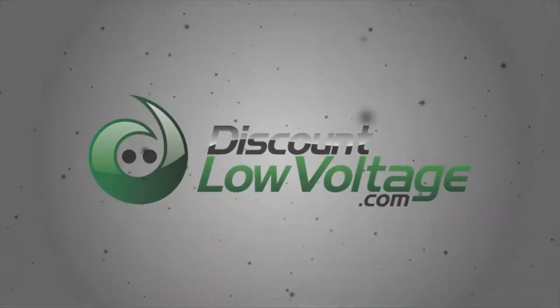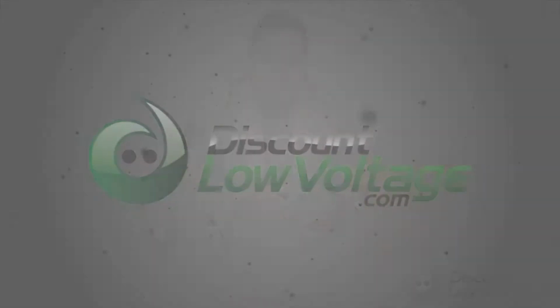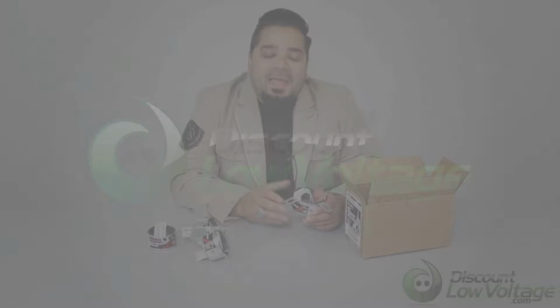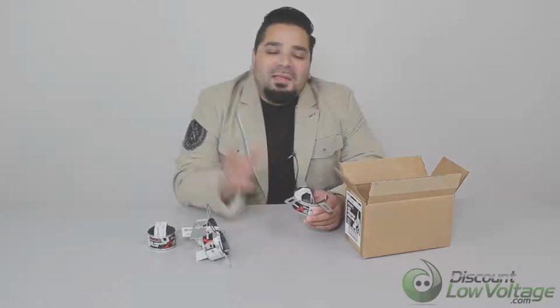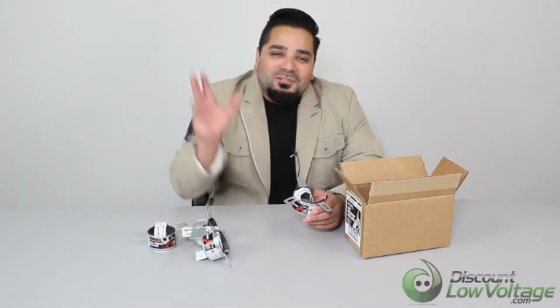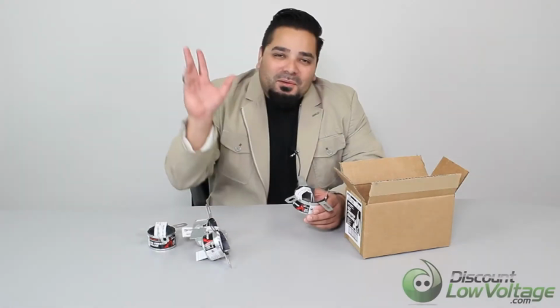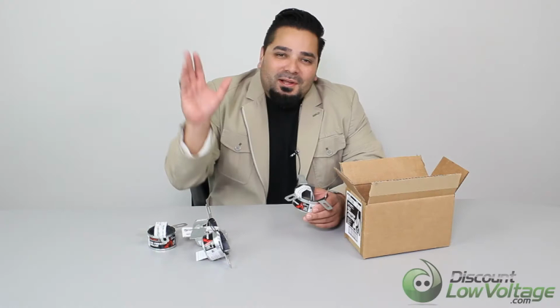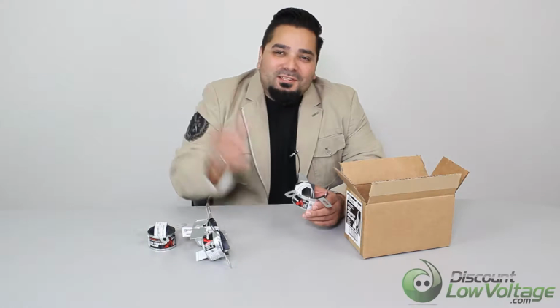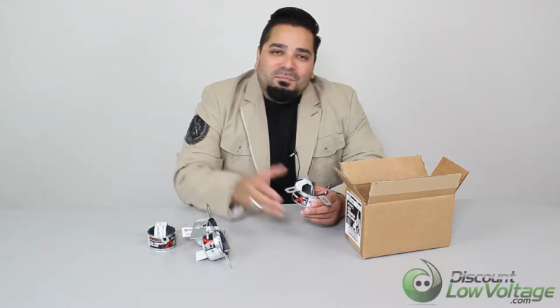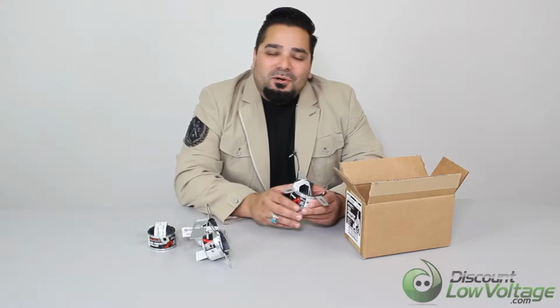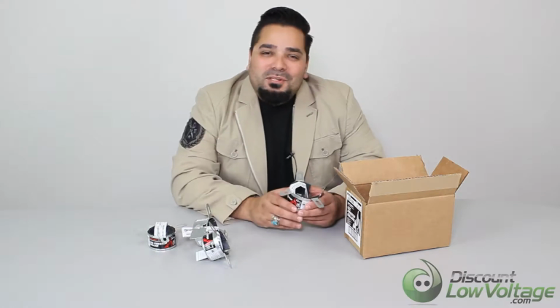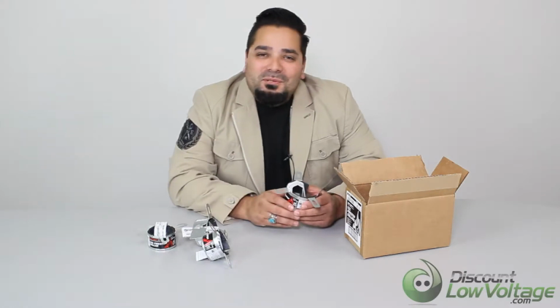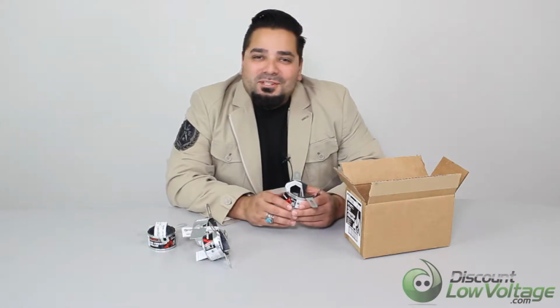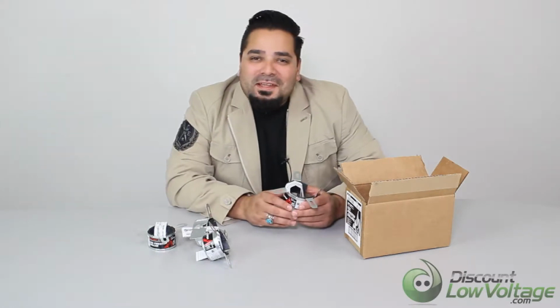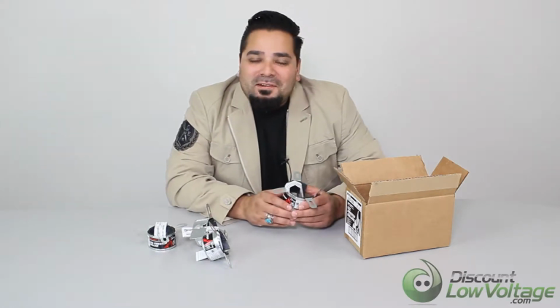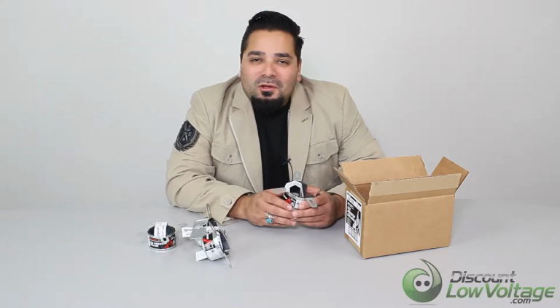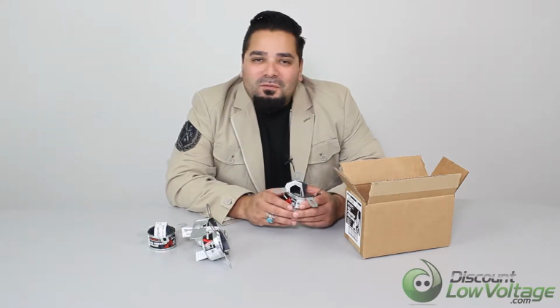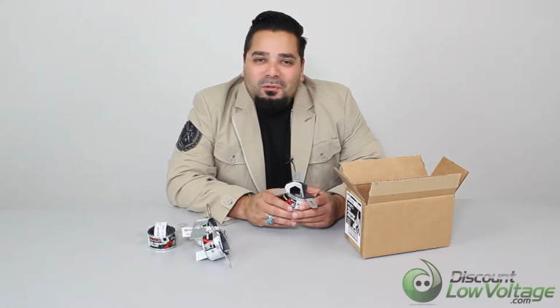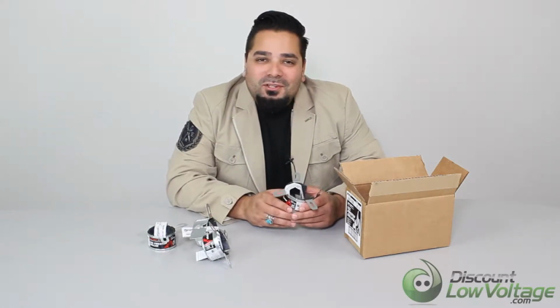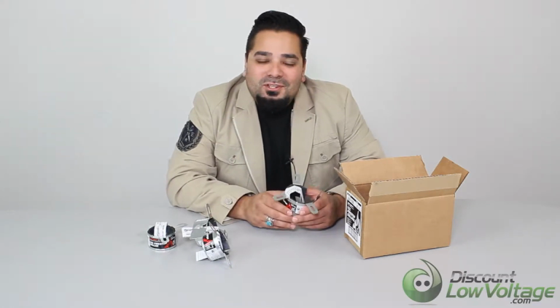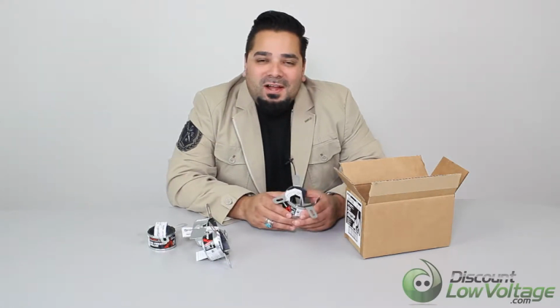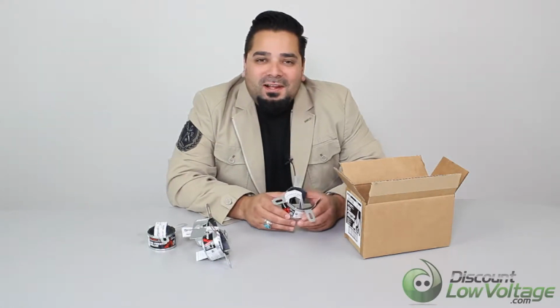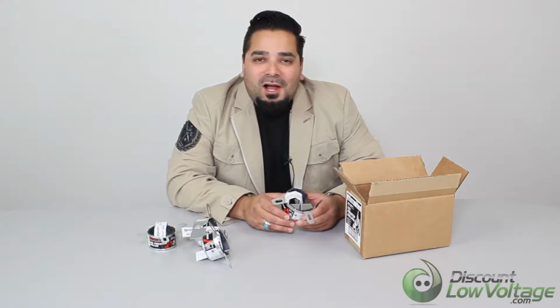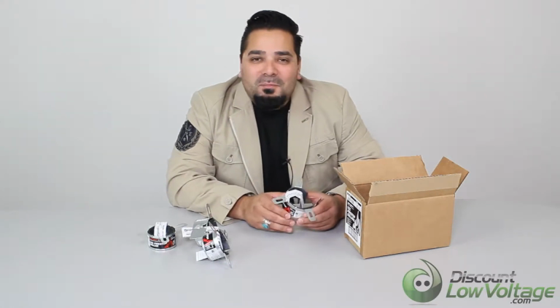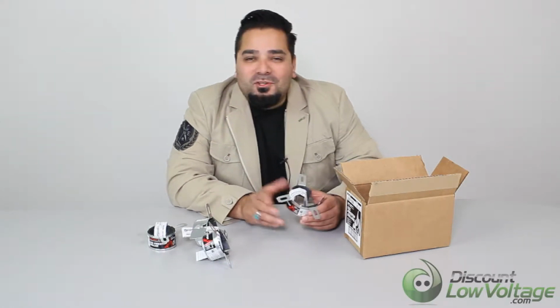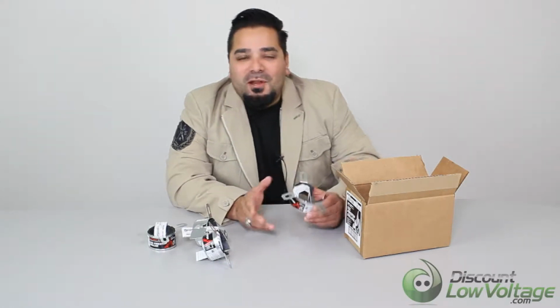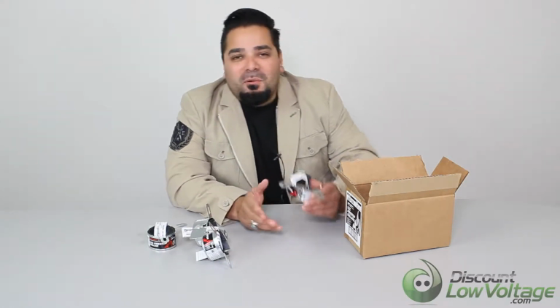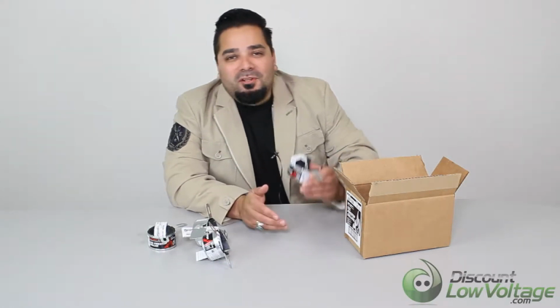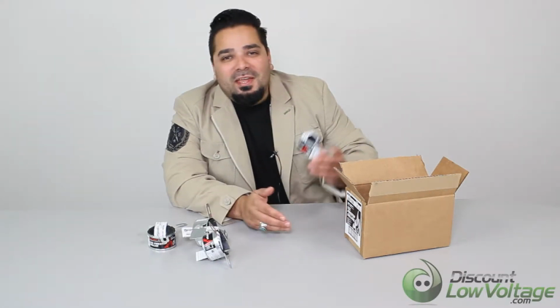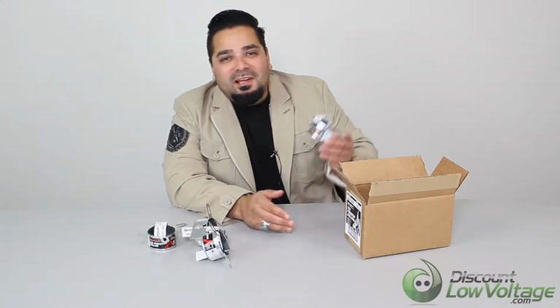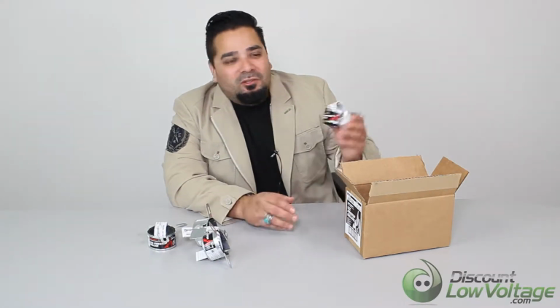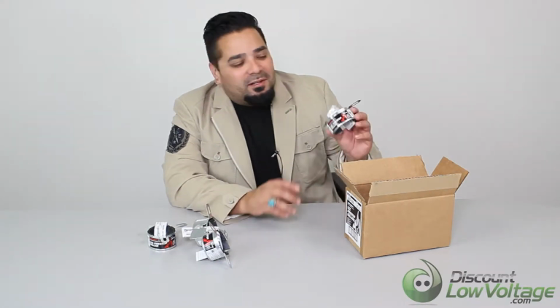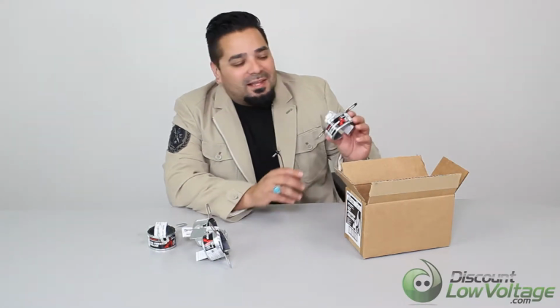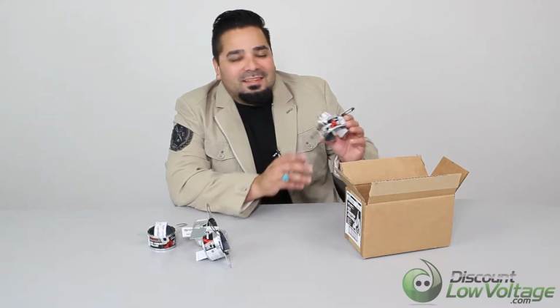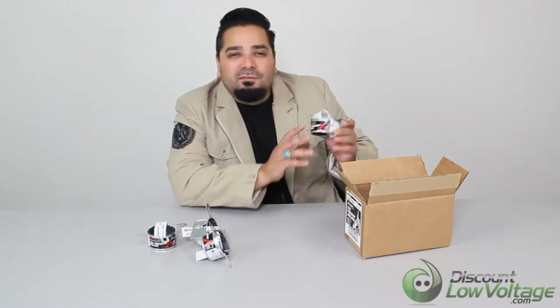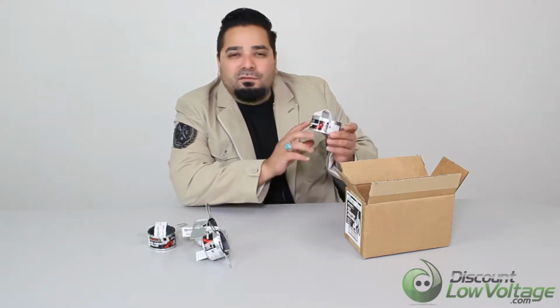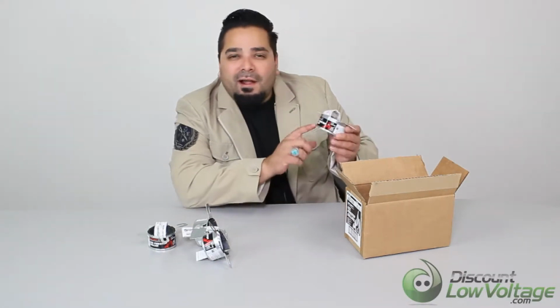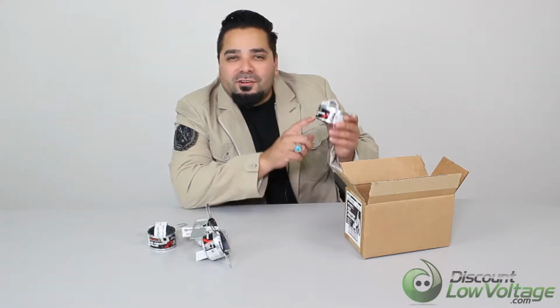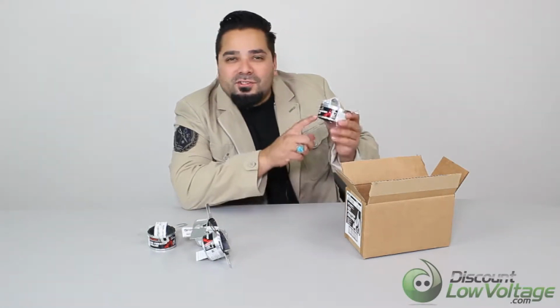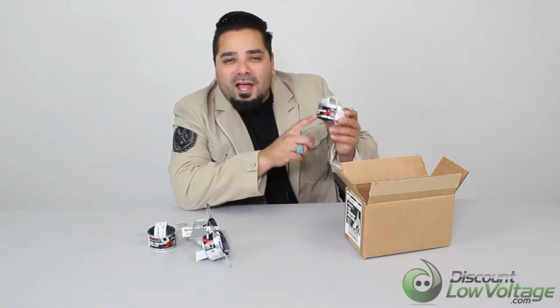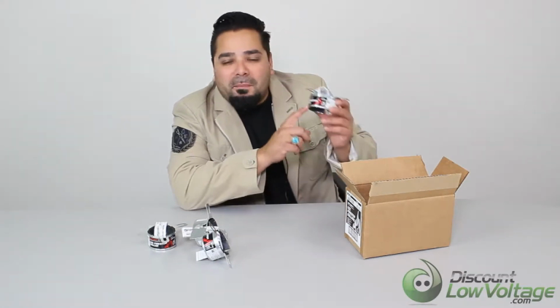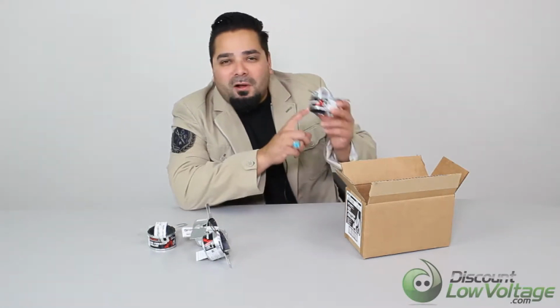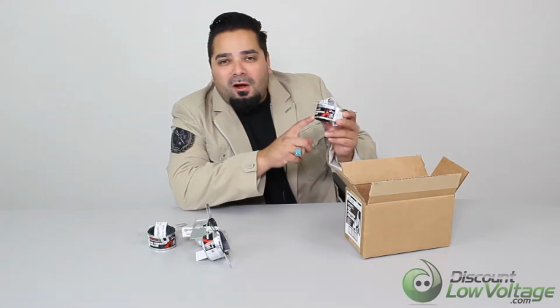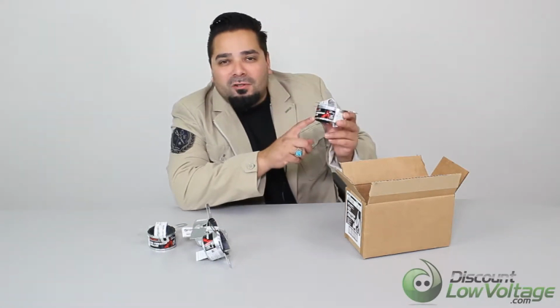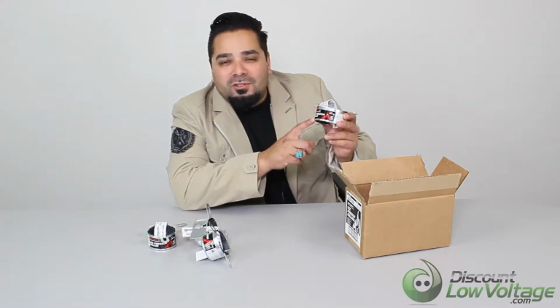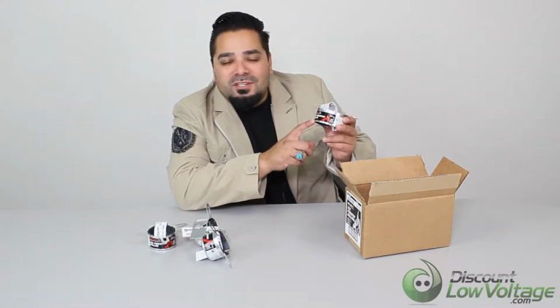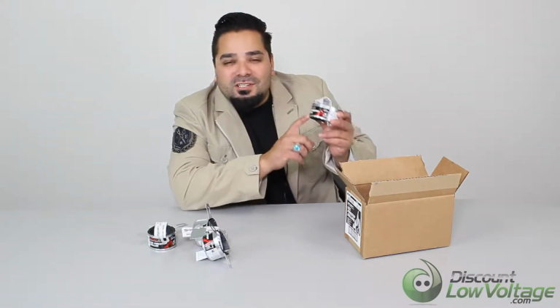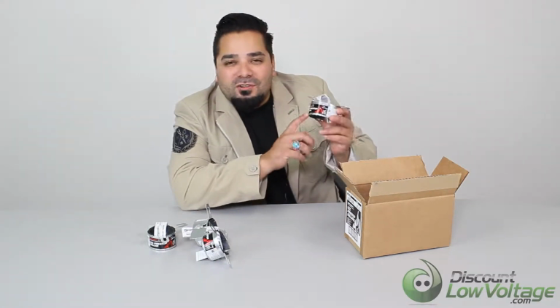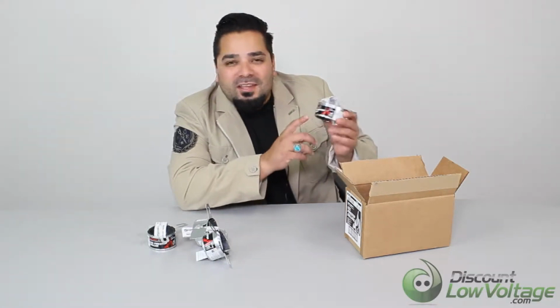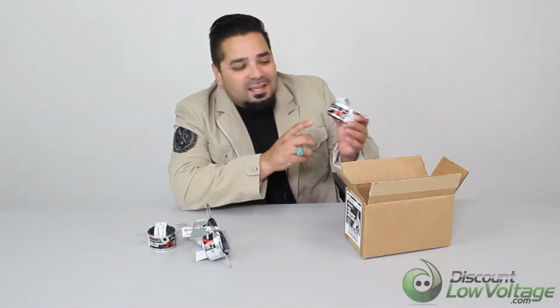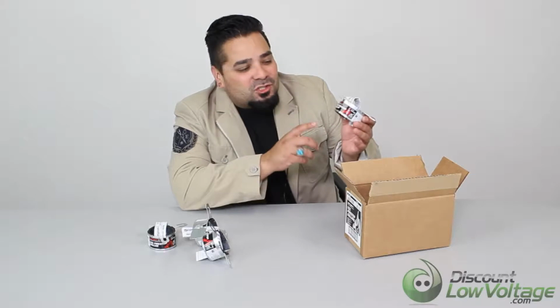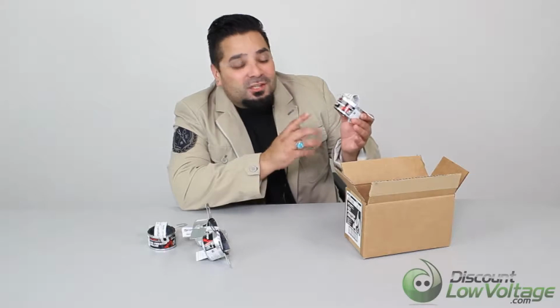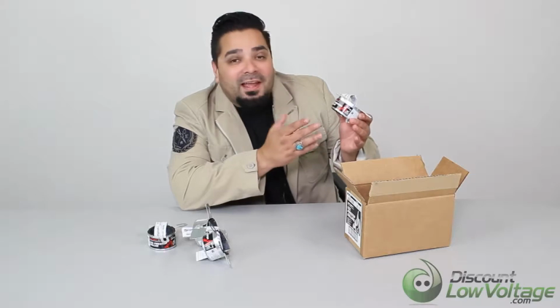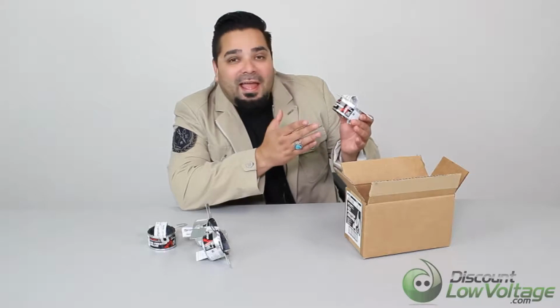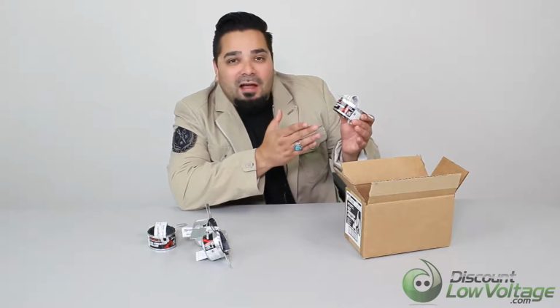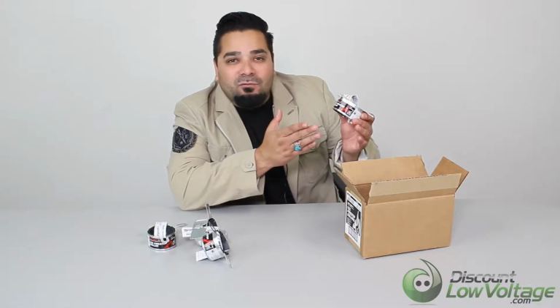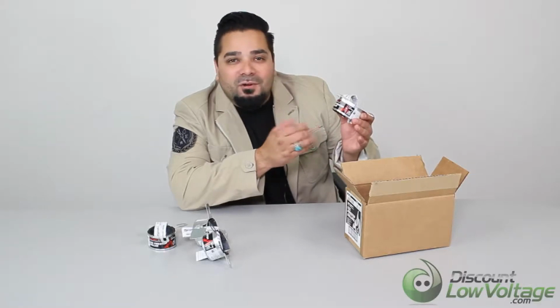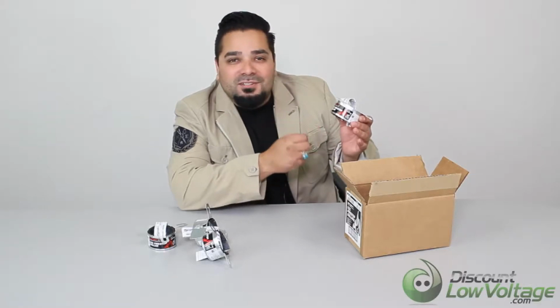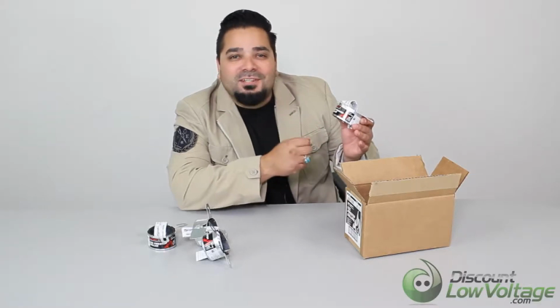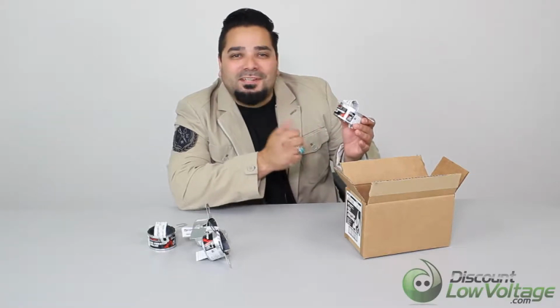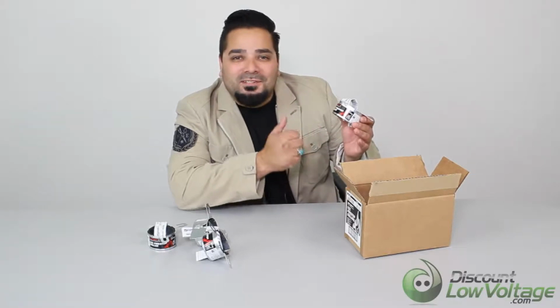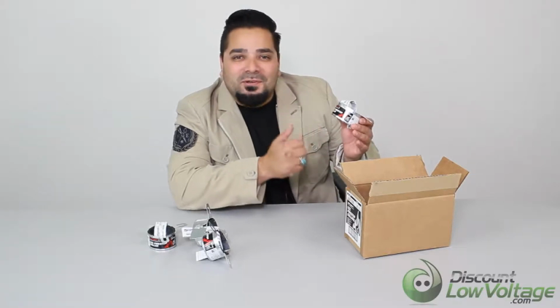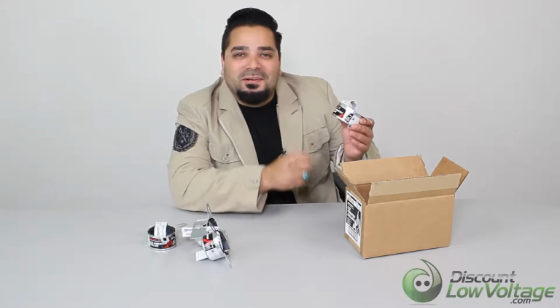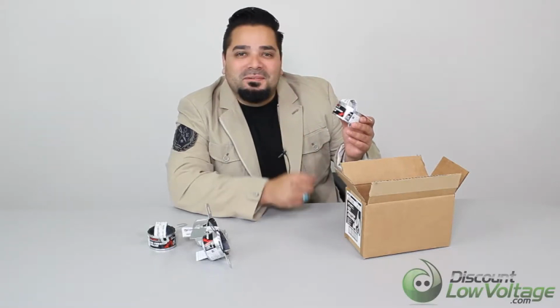Hey what's up guys, I'm Mercy with discountlowvoltage.com and today we're going to take a look at the Firestock collars. These are the inch and a half ones. Let's get to it.